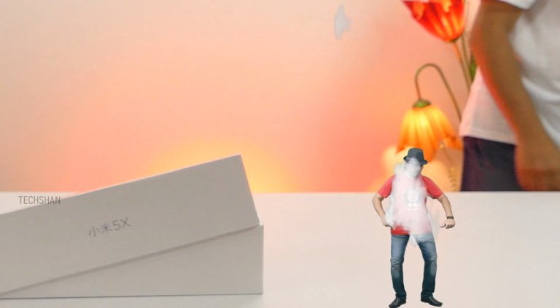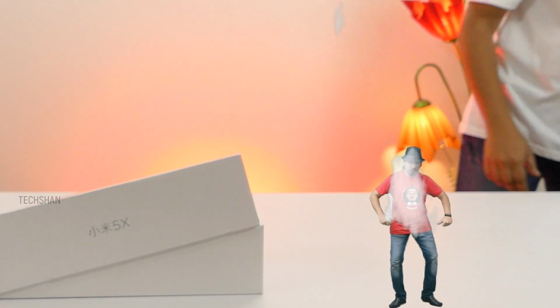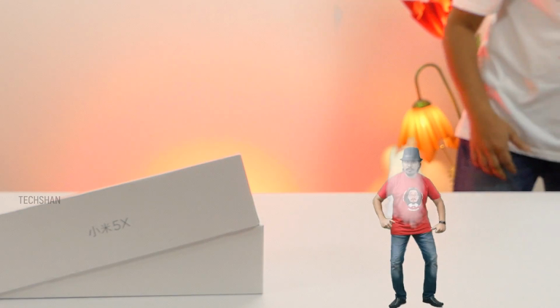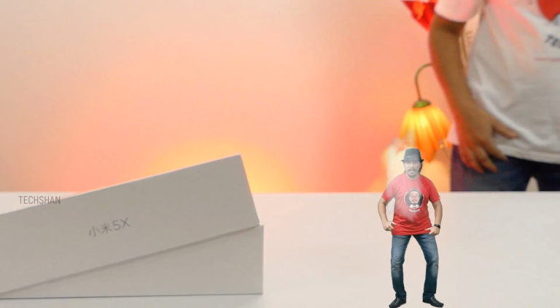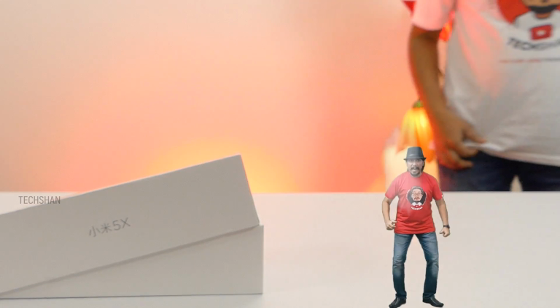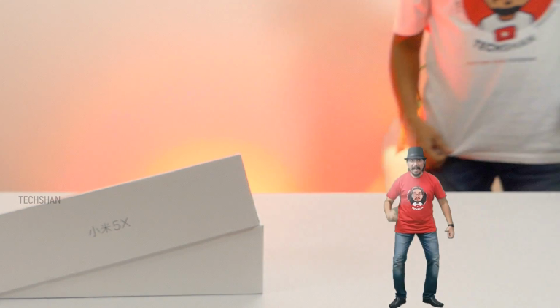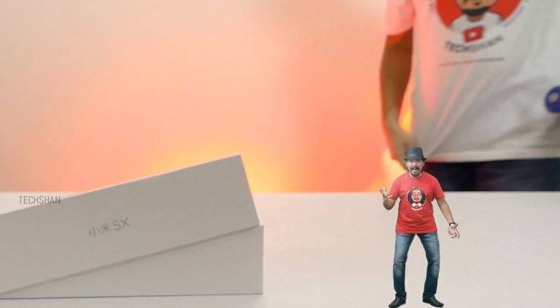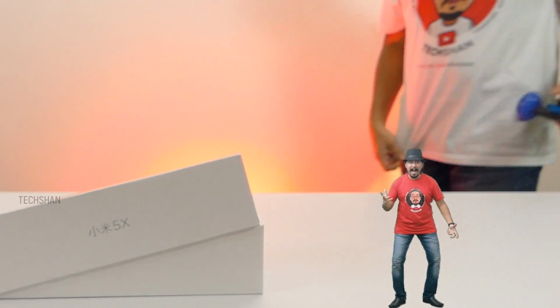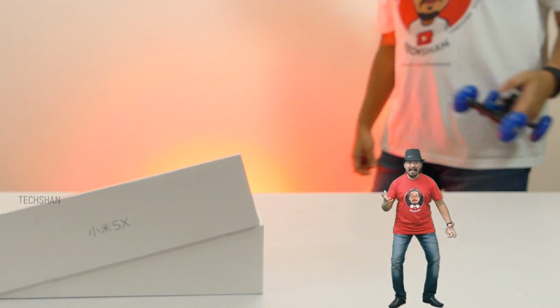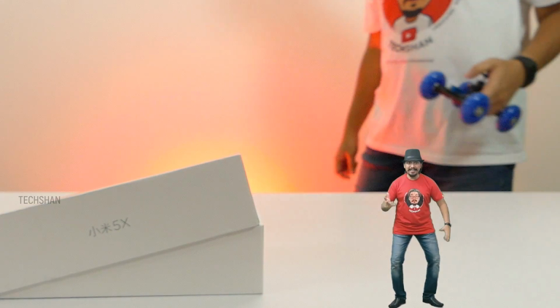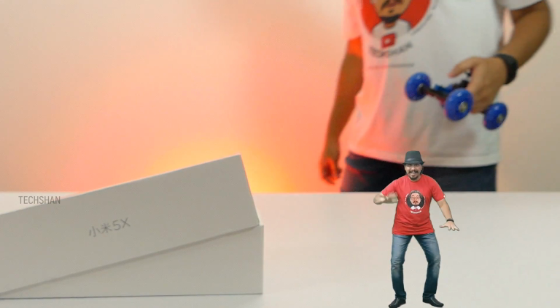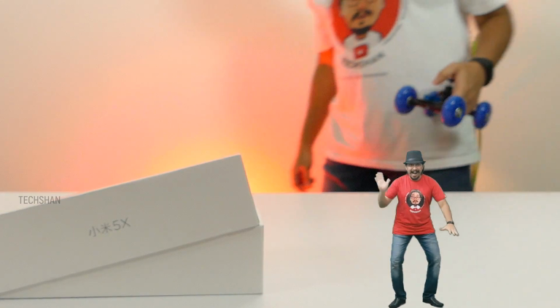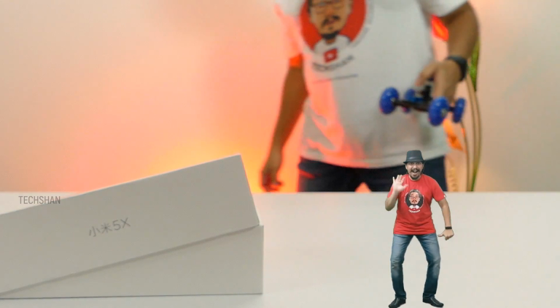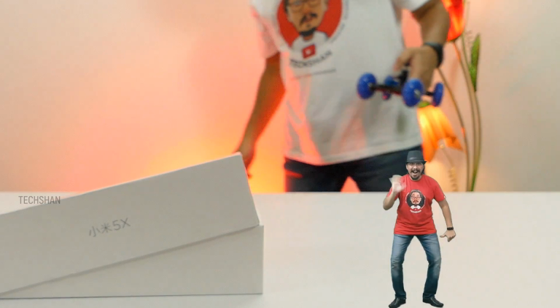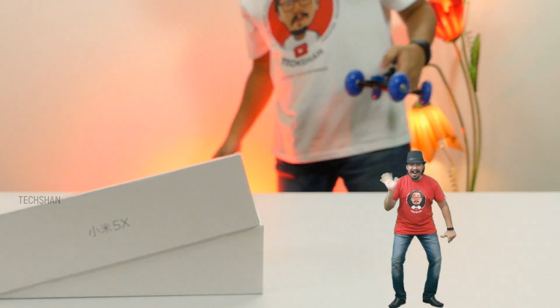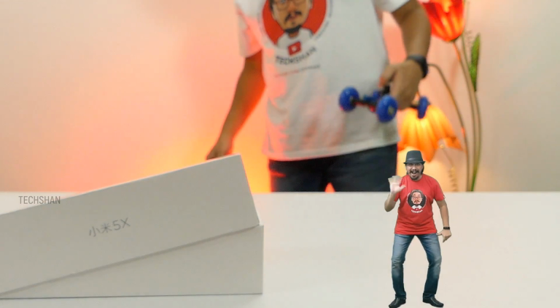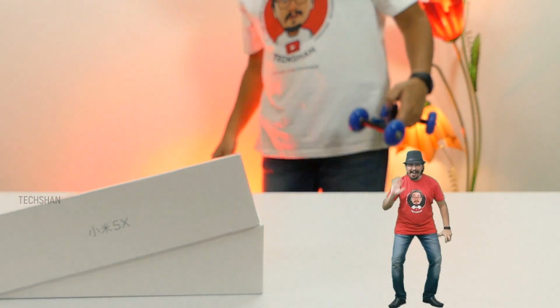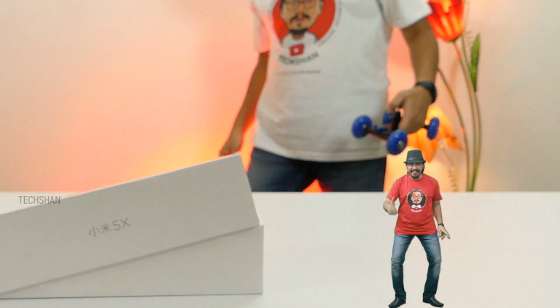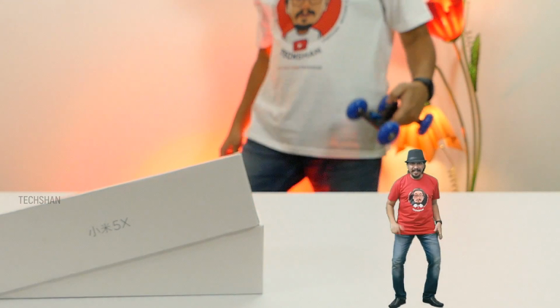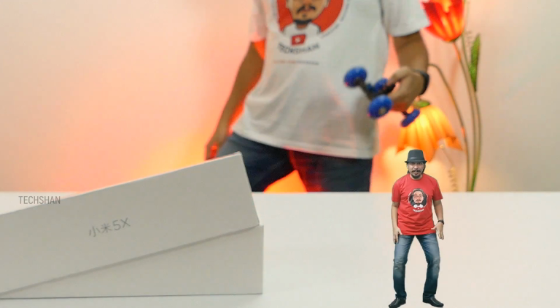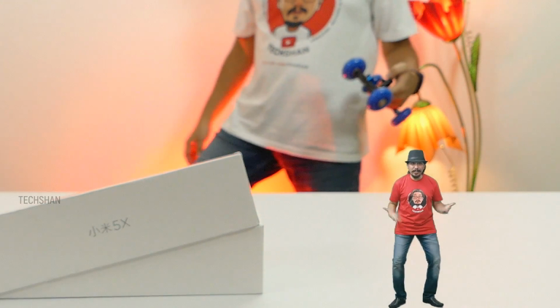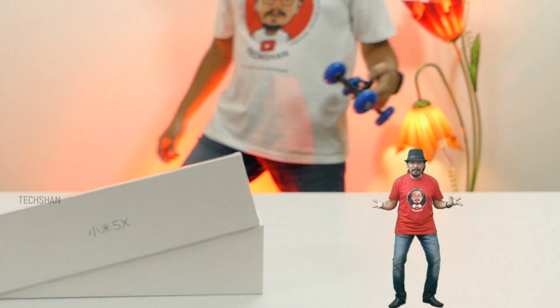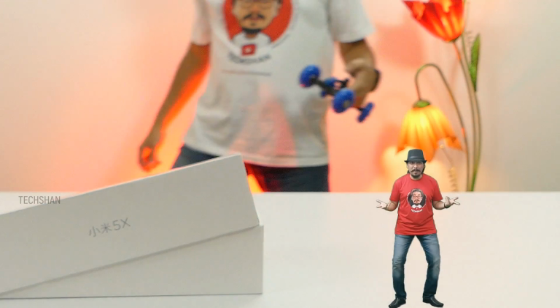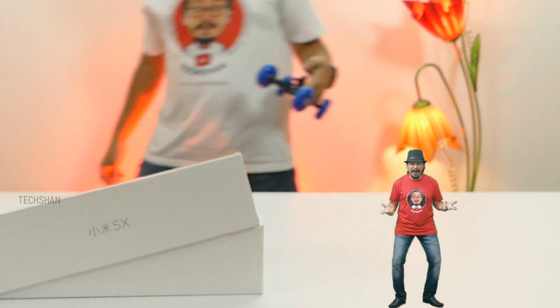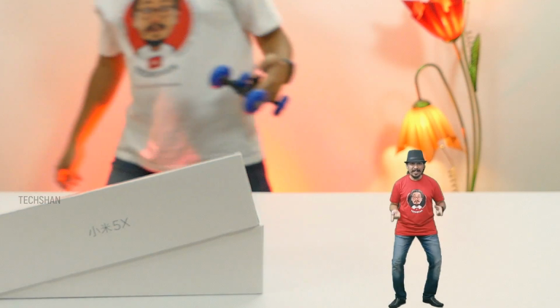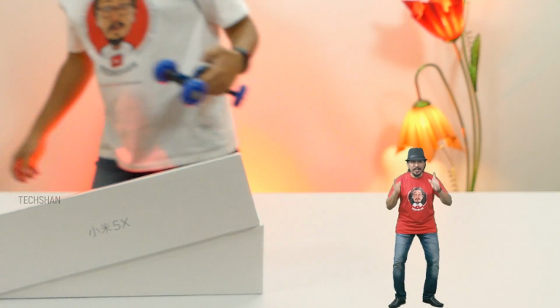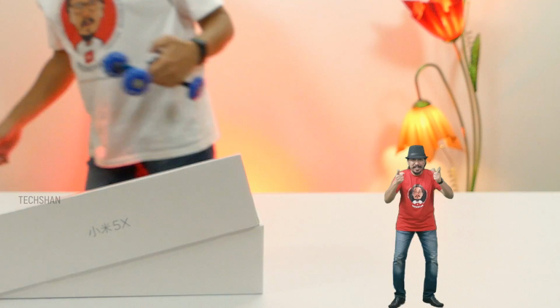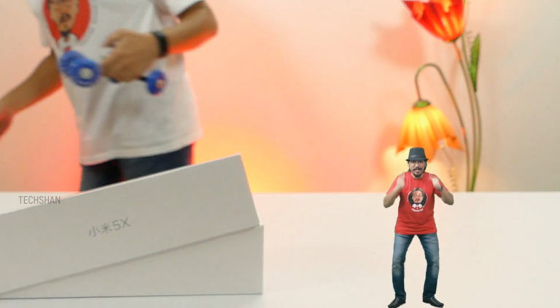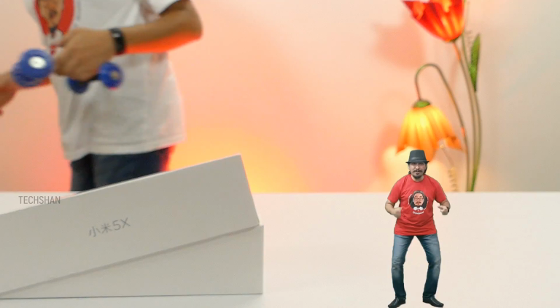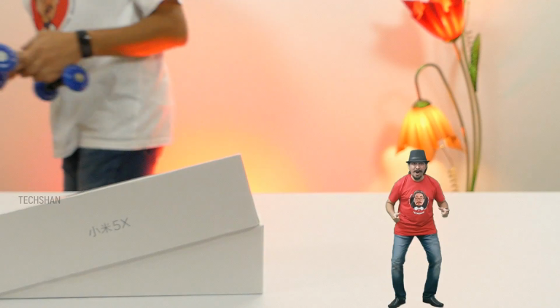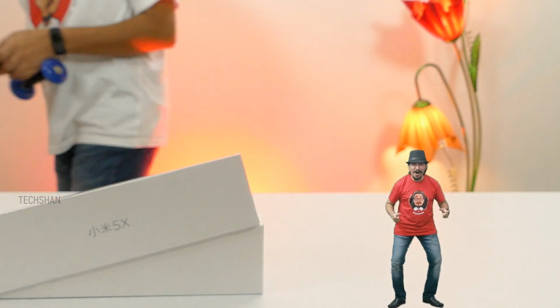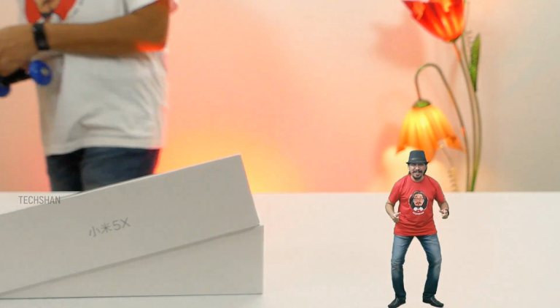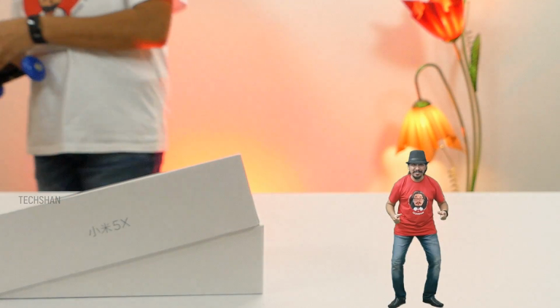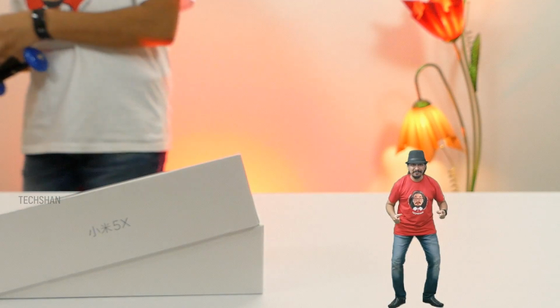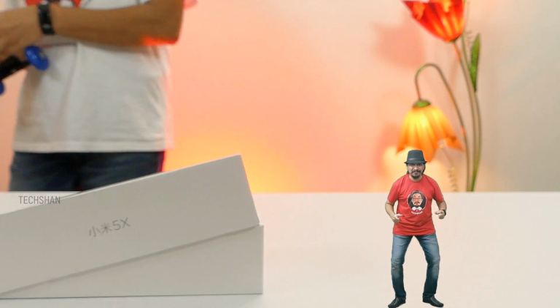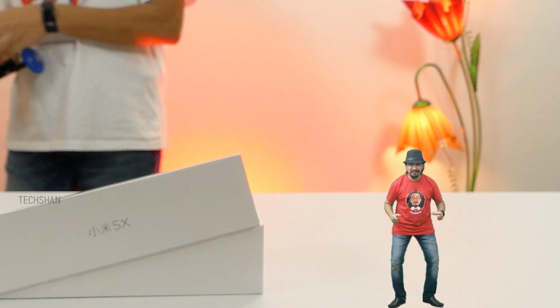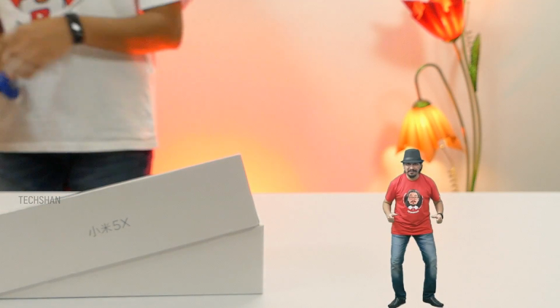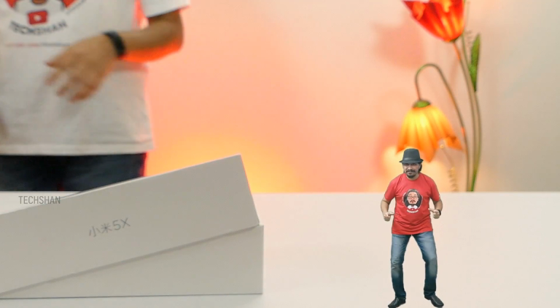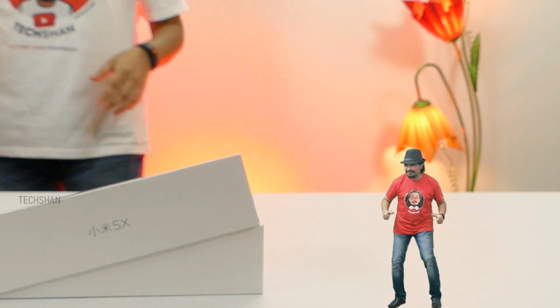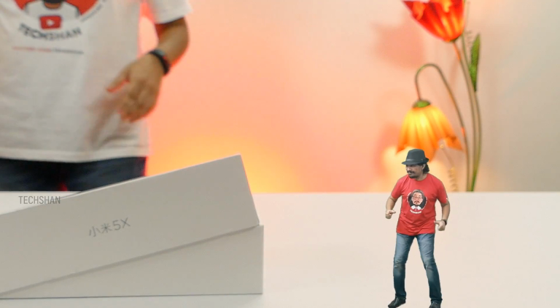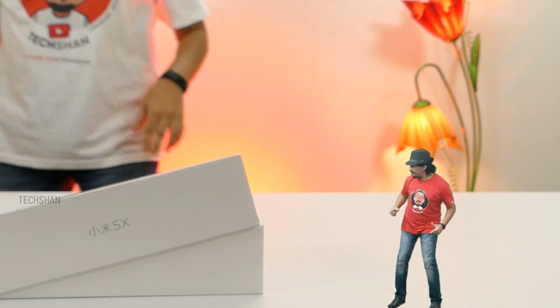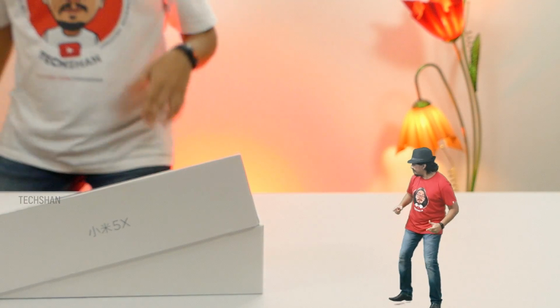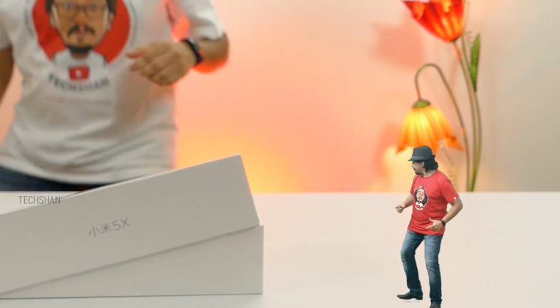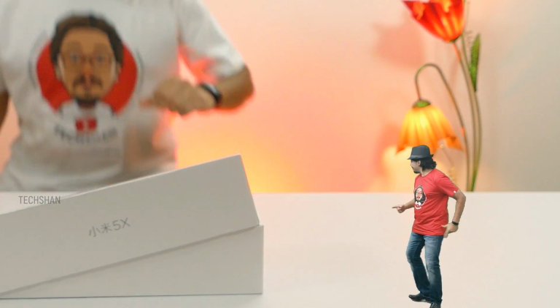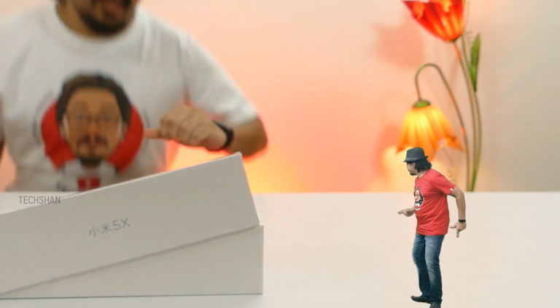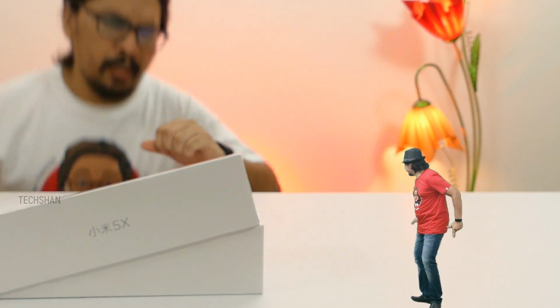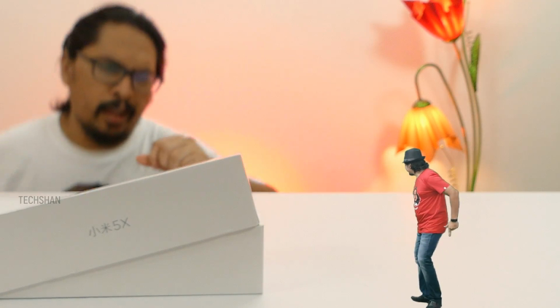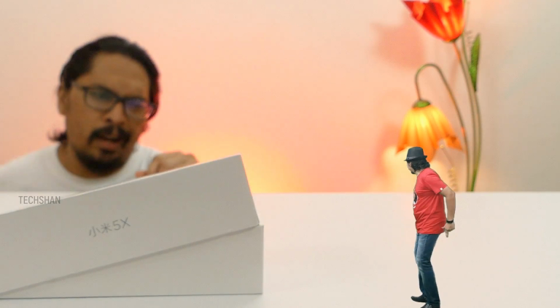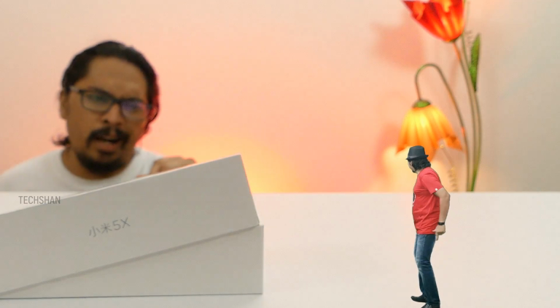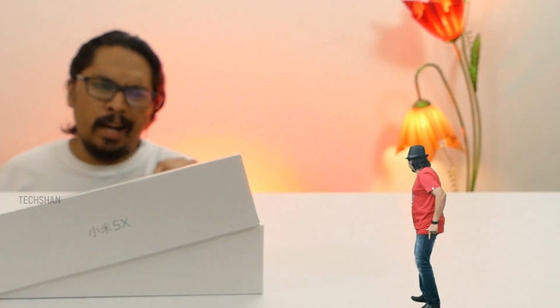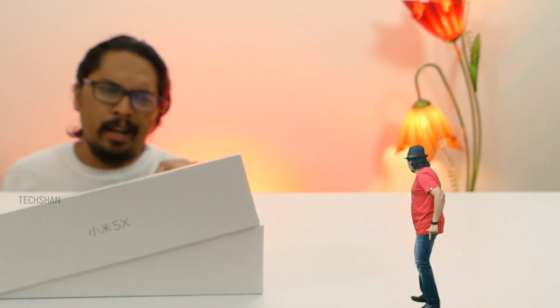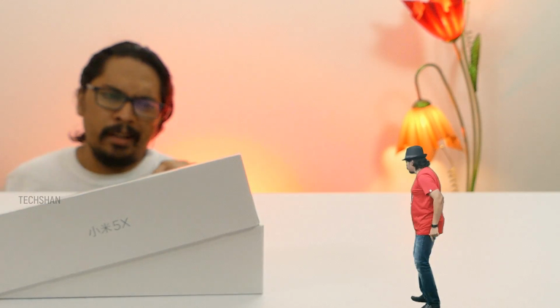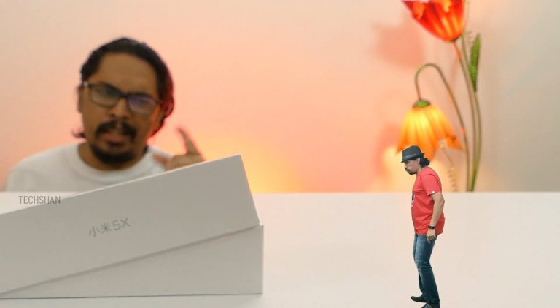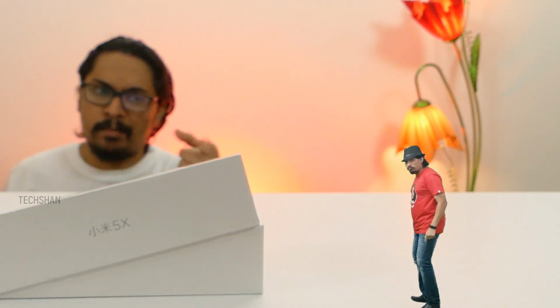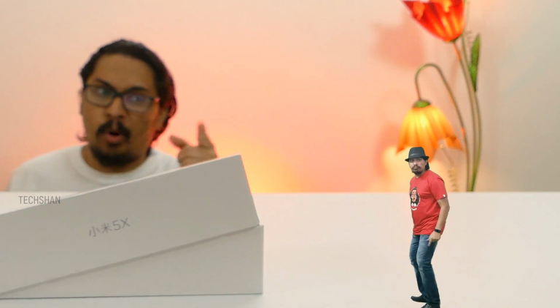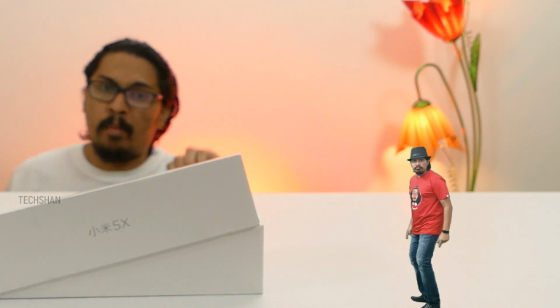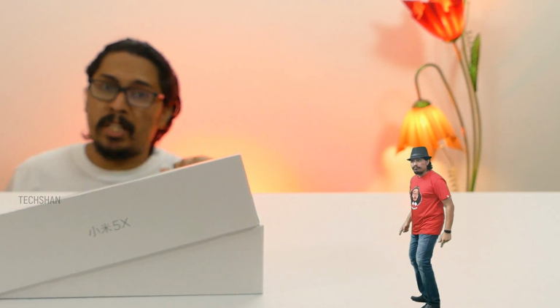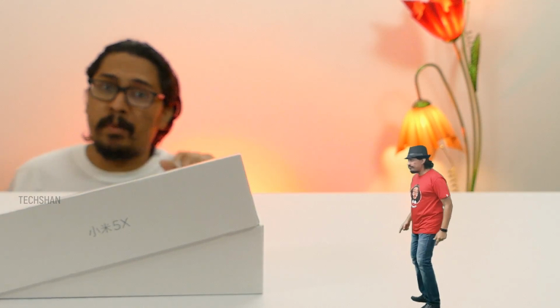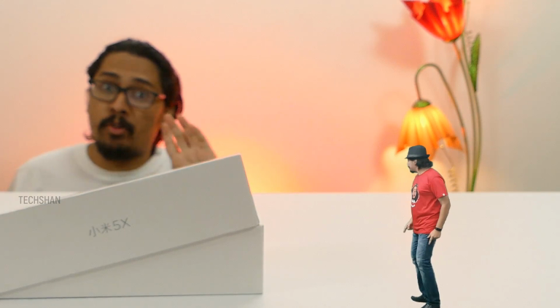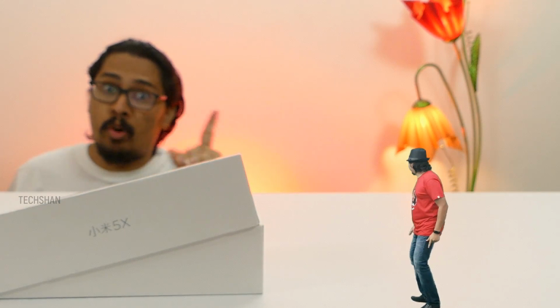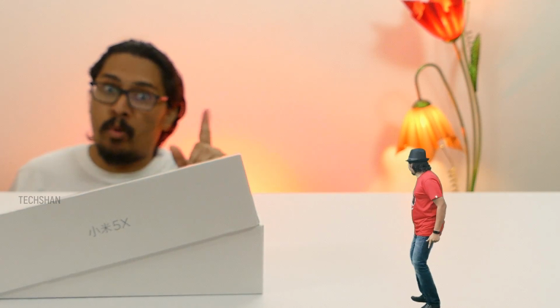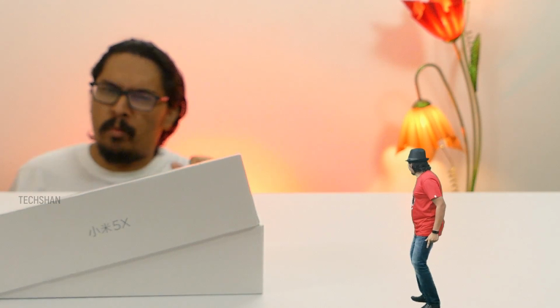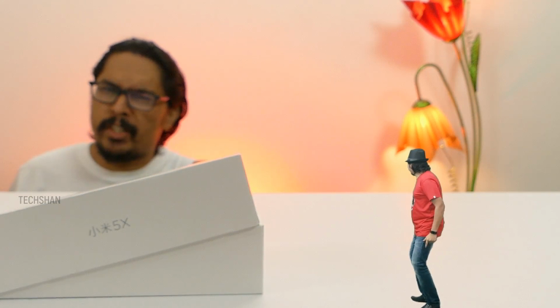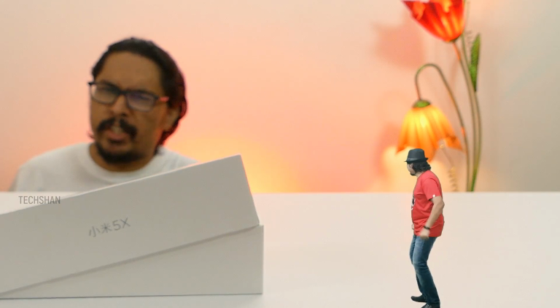Hey guys! Hi! Good to be back to see you all. He has promised me no more mischief.